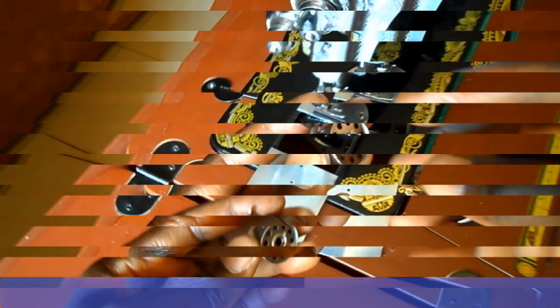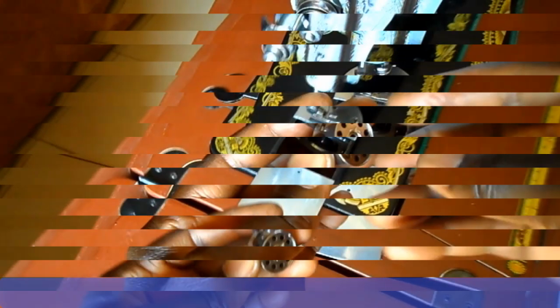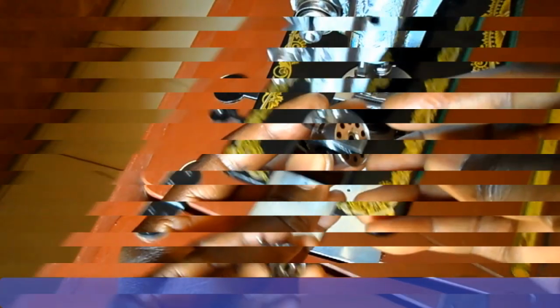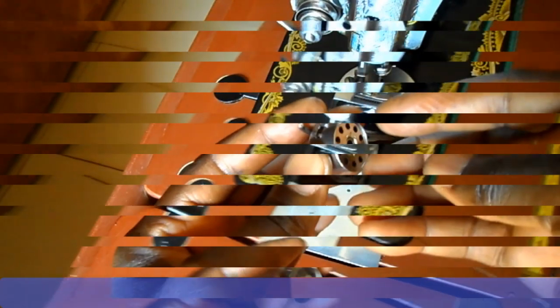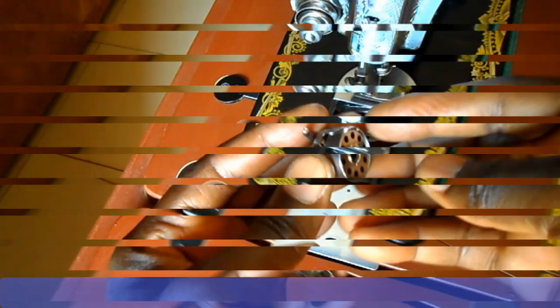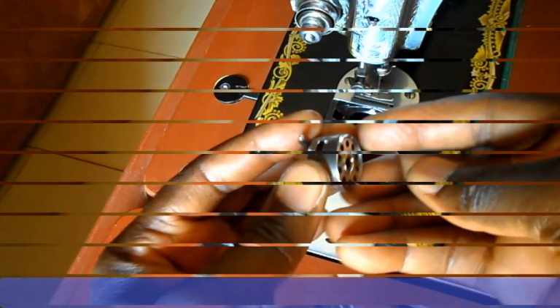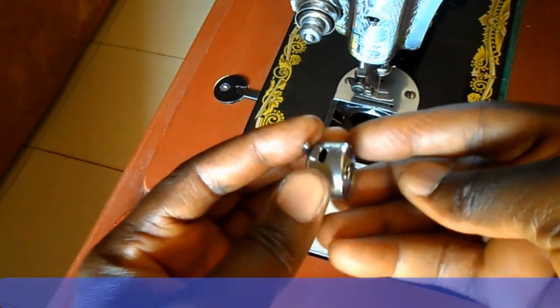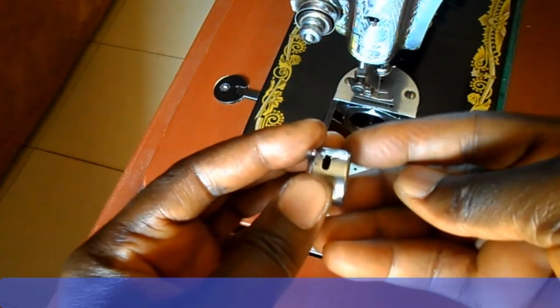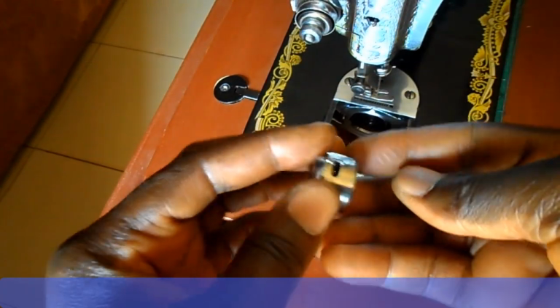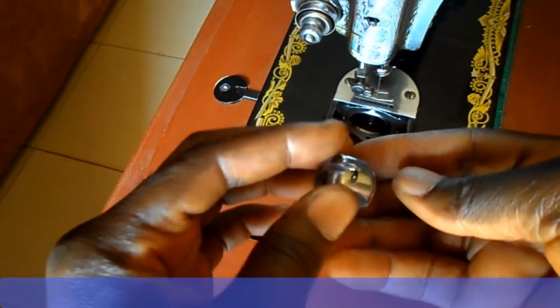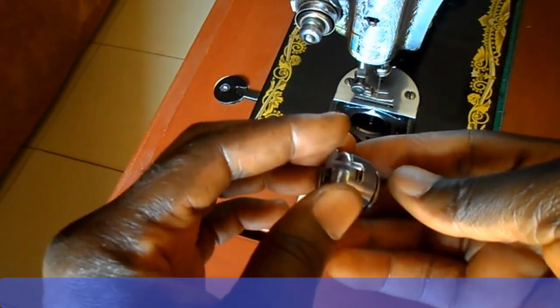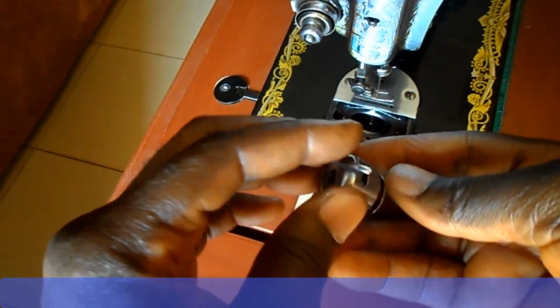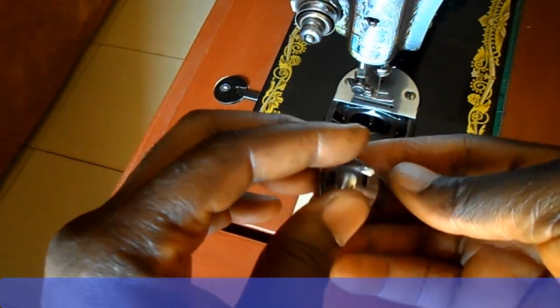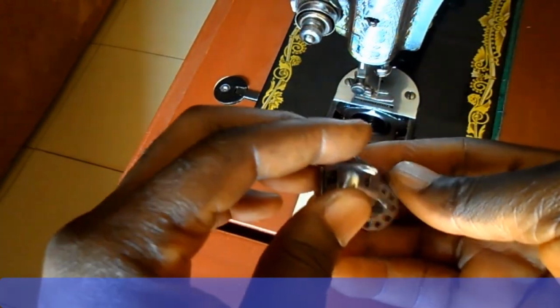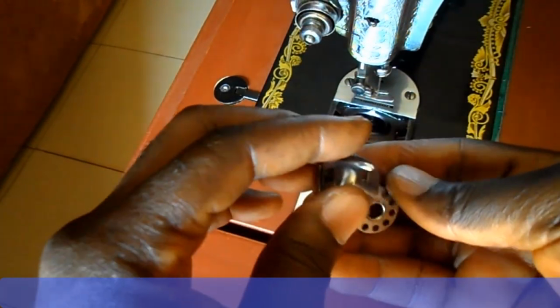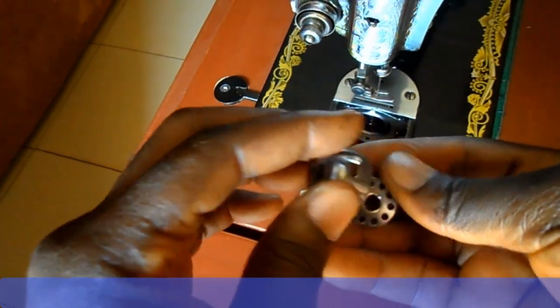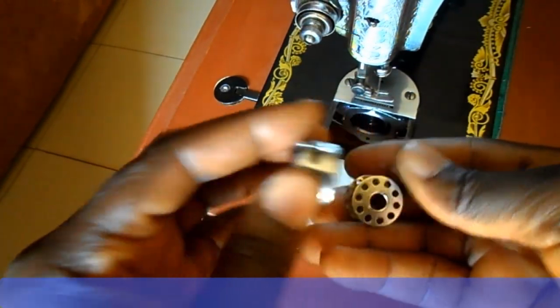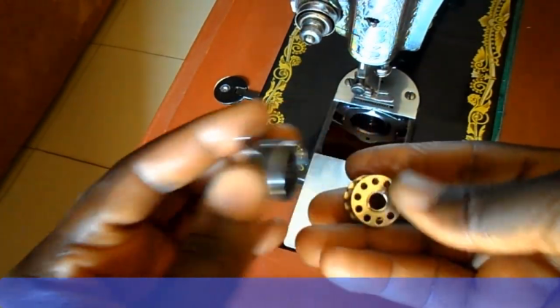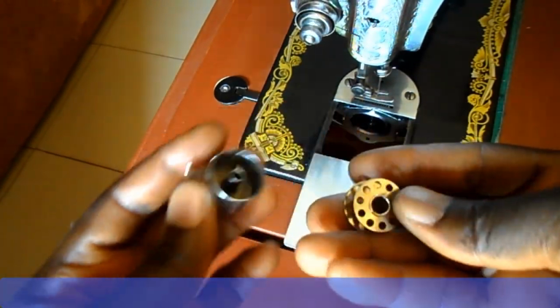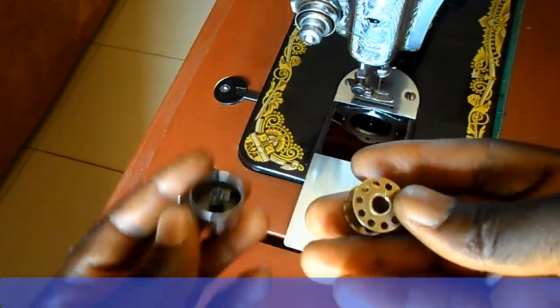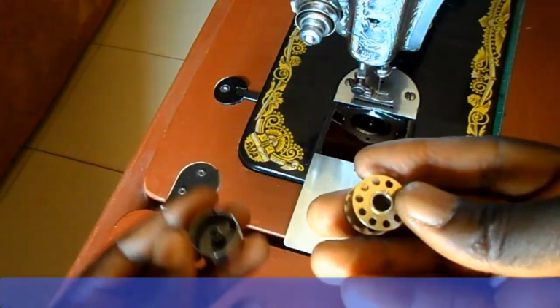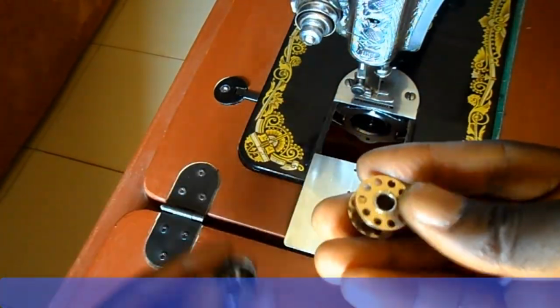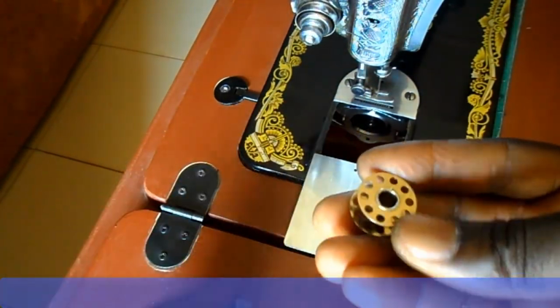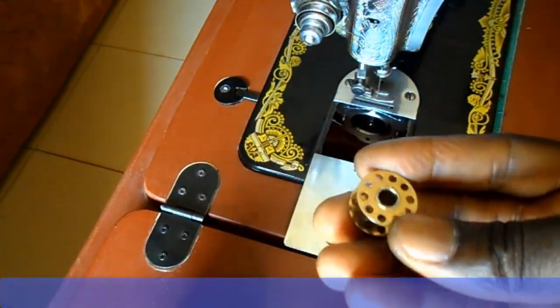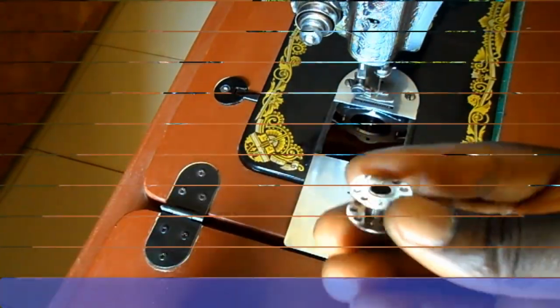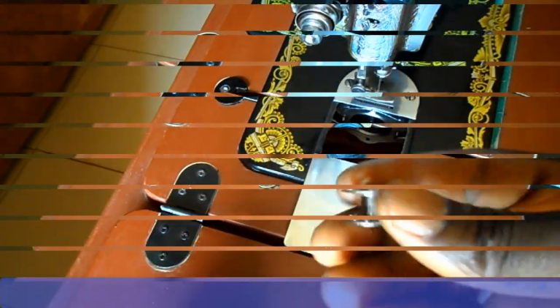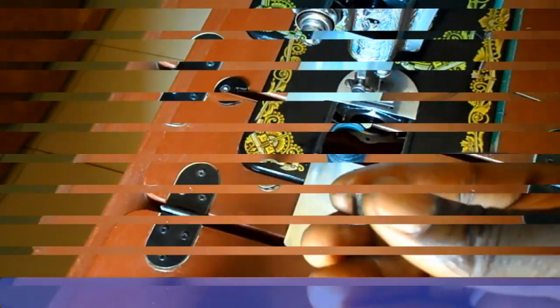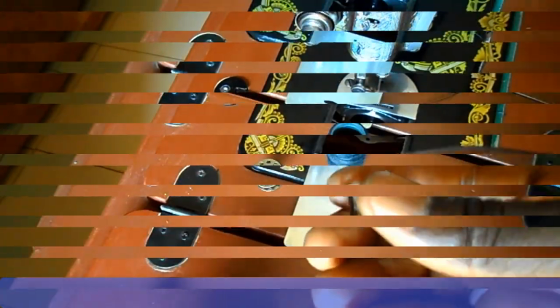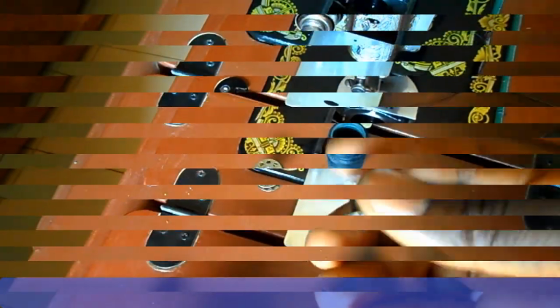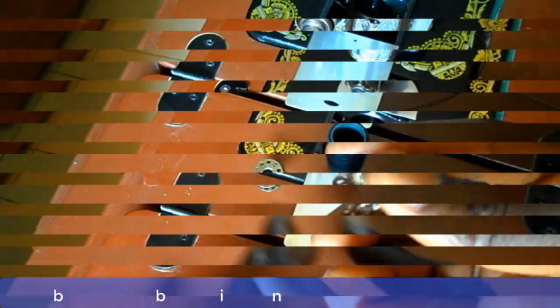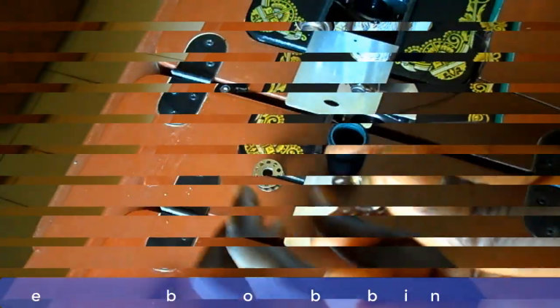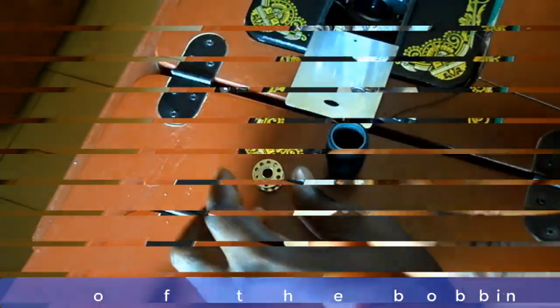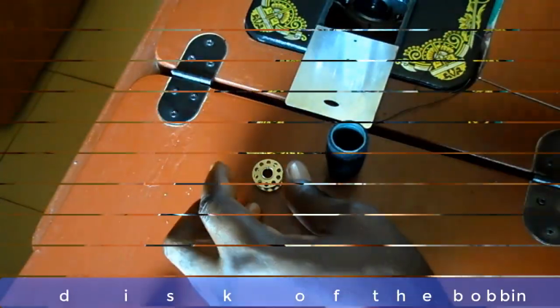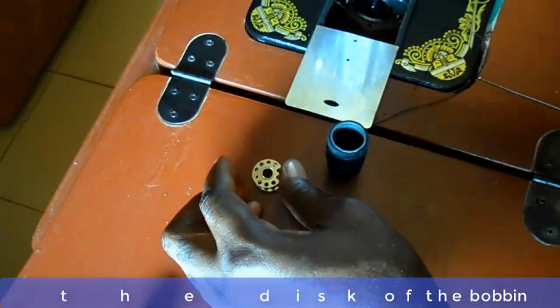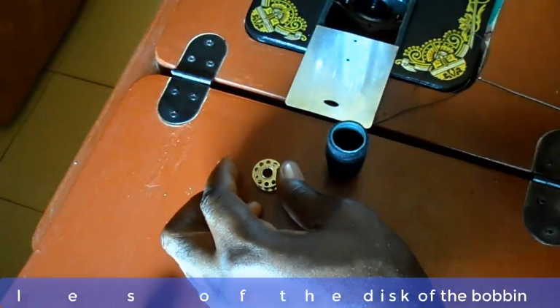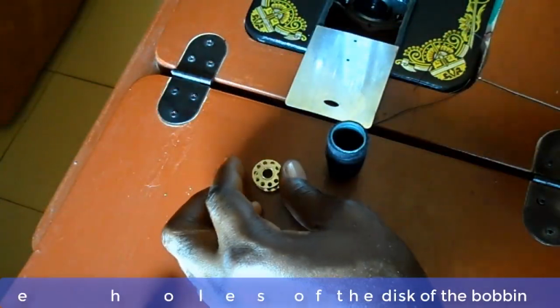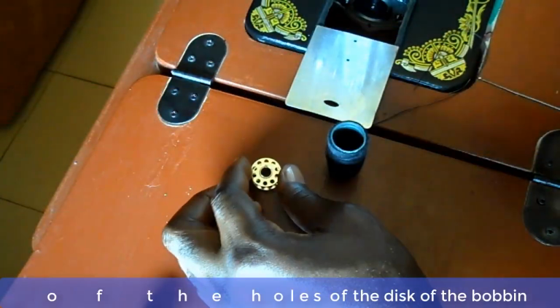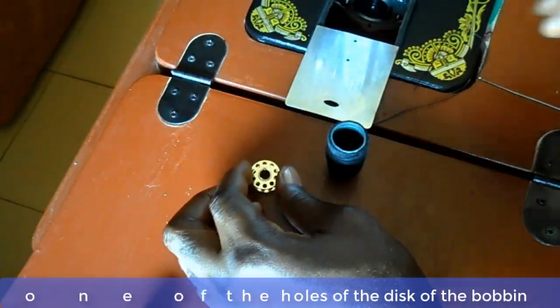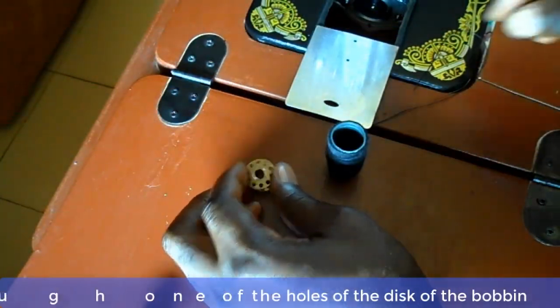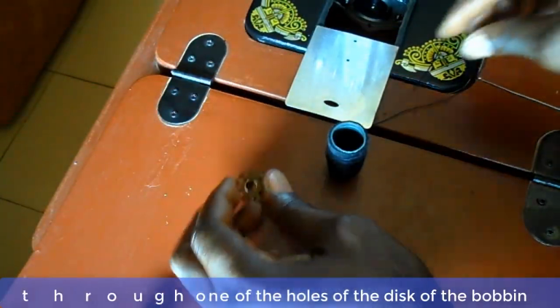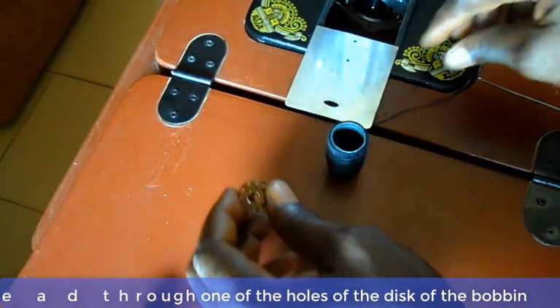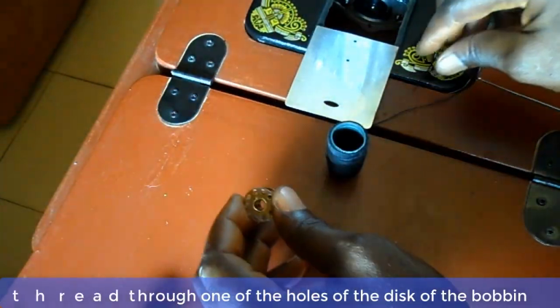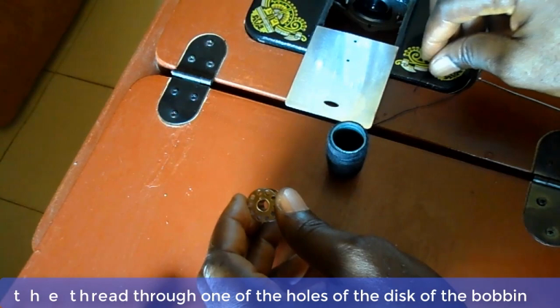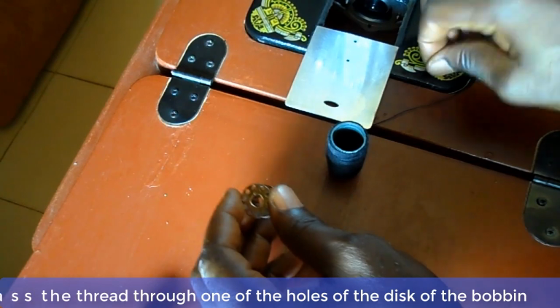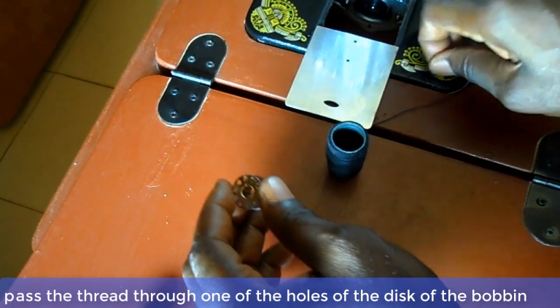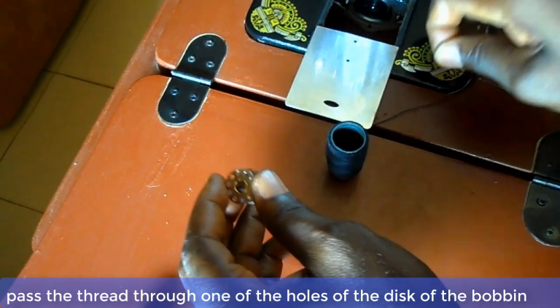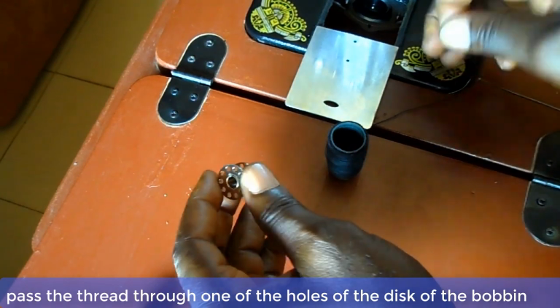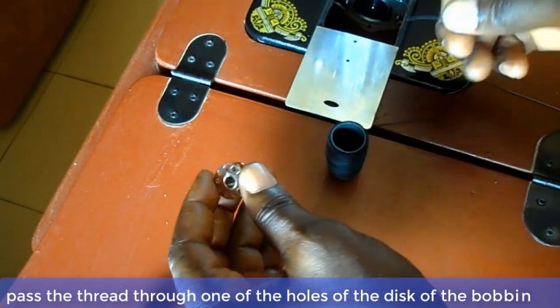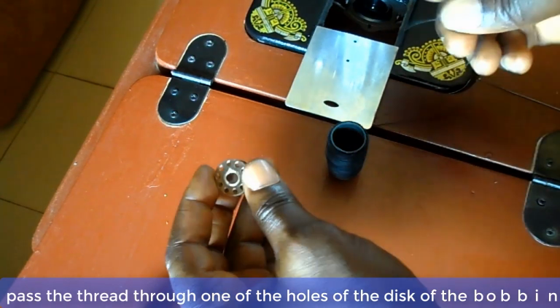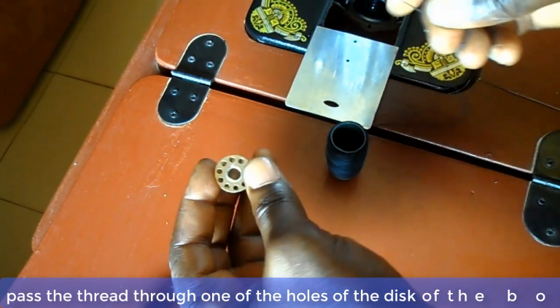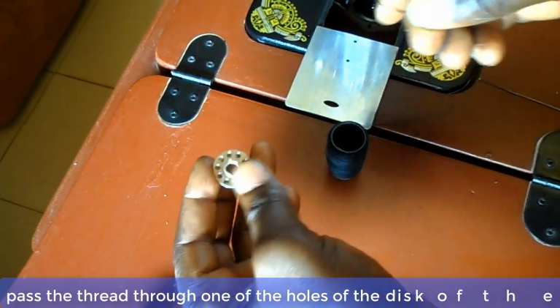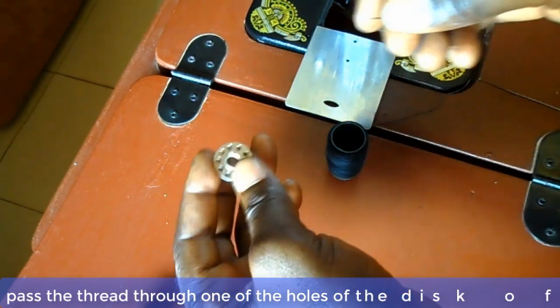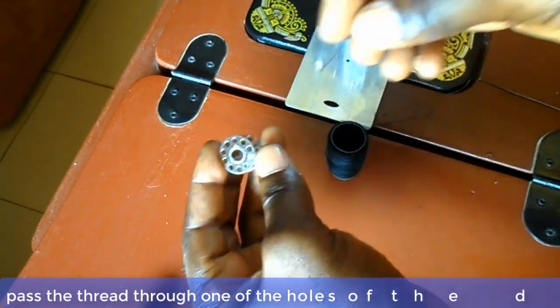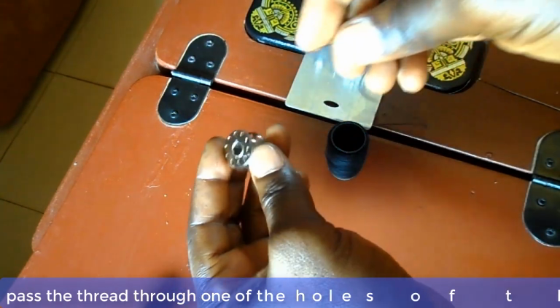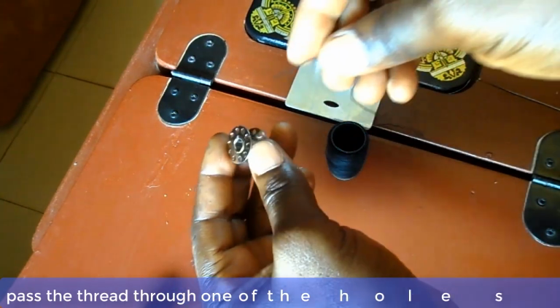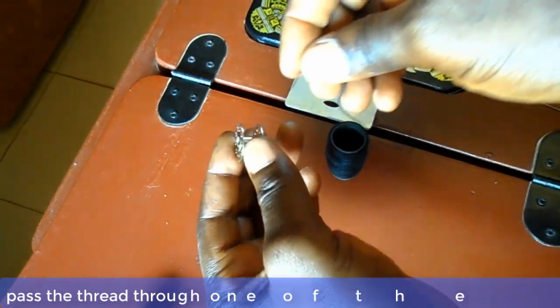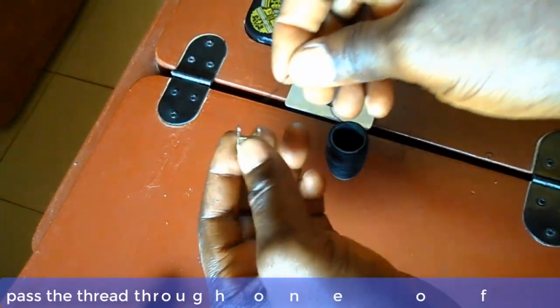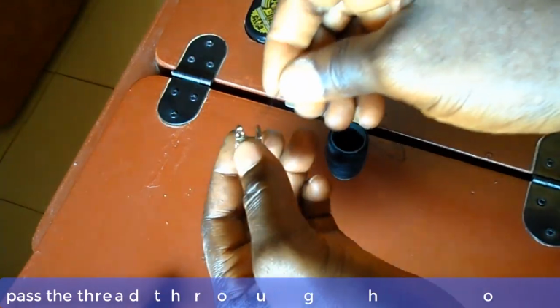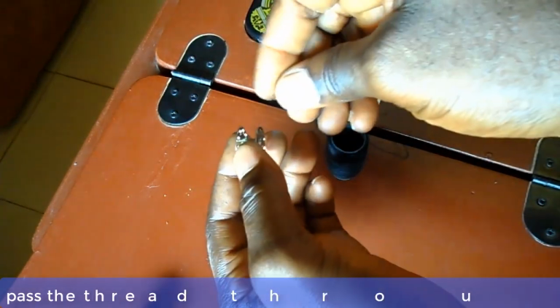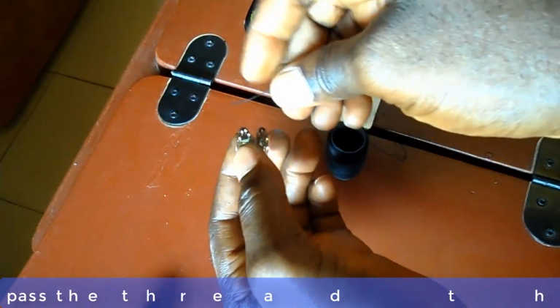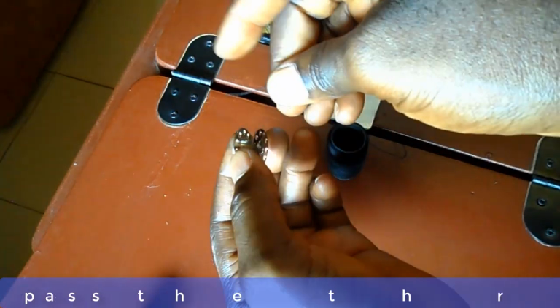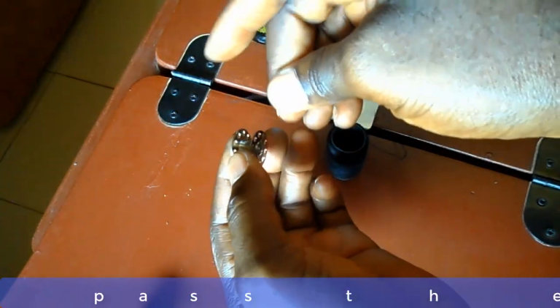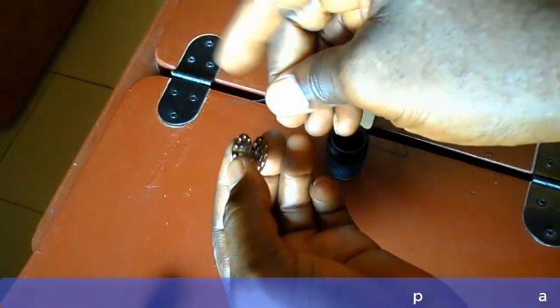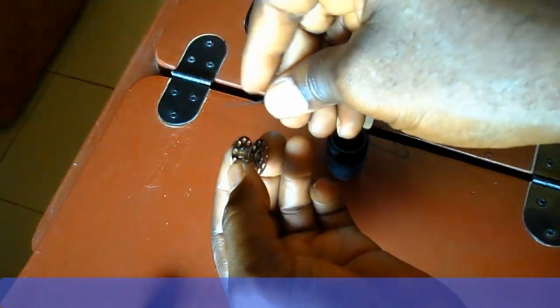Now wind the bobbin with the thread as follows: pass the thread through one of the holes in the disk of the bobbin.